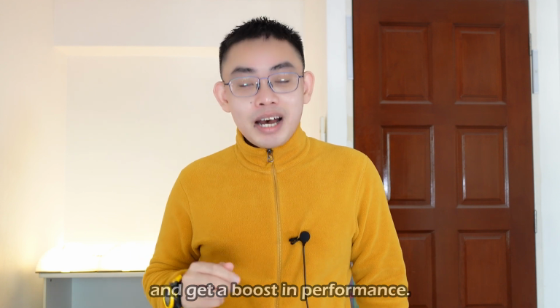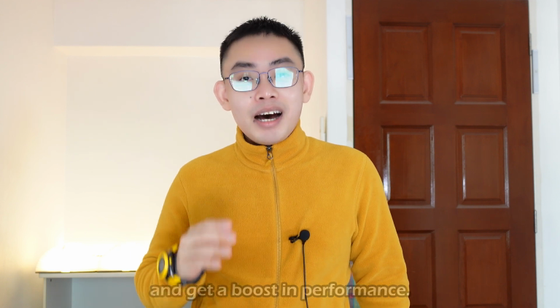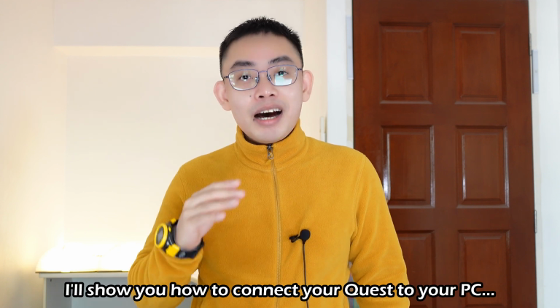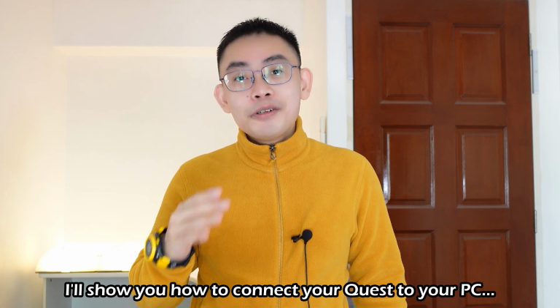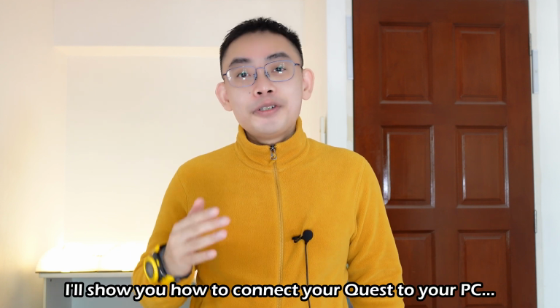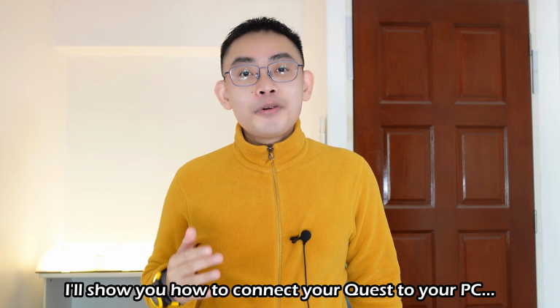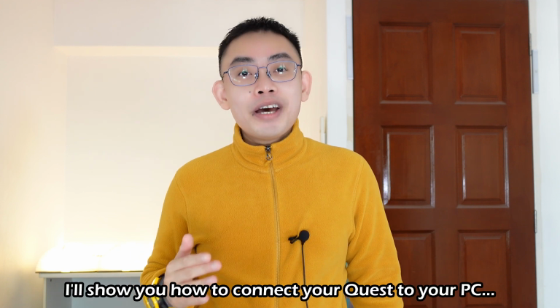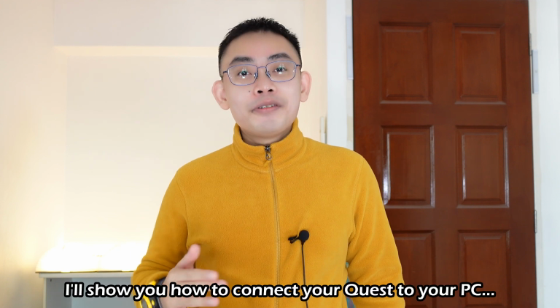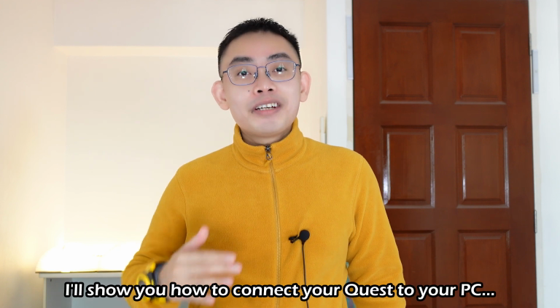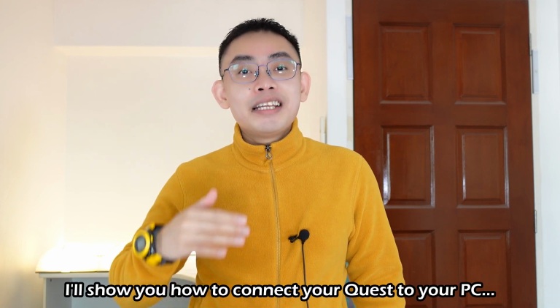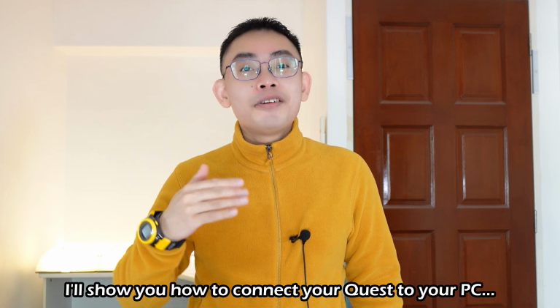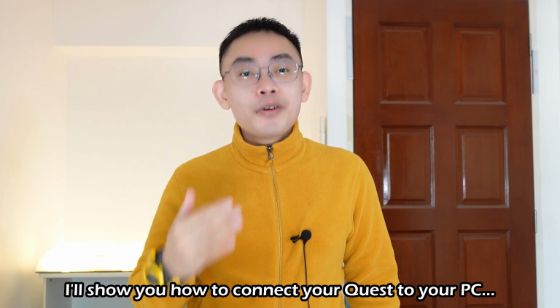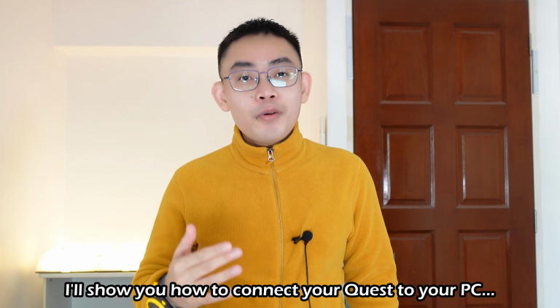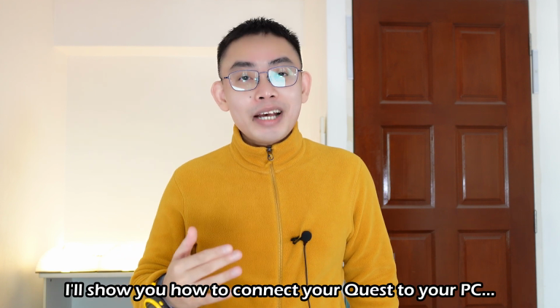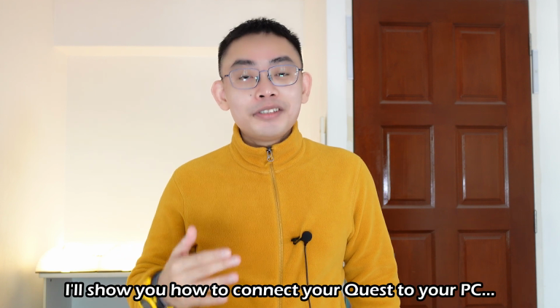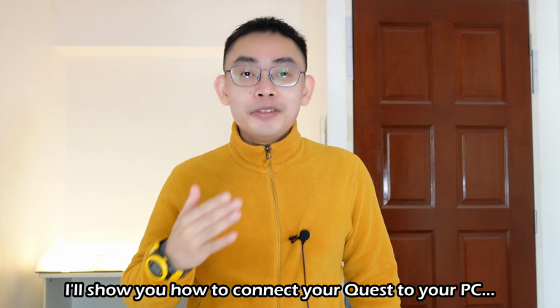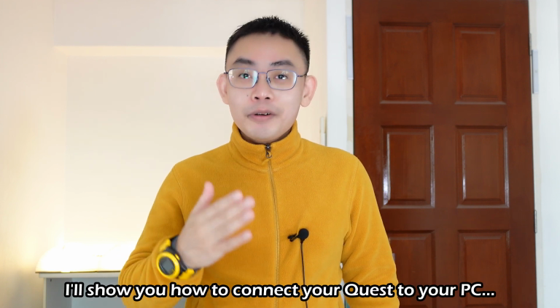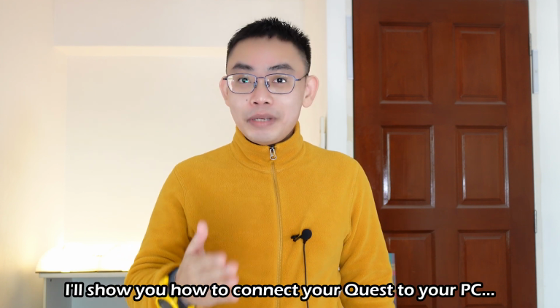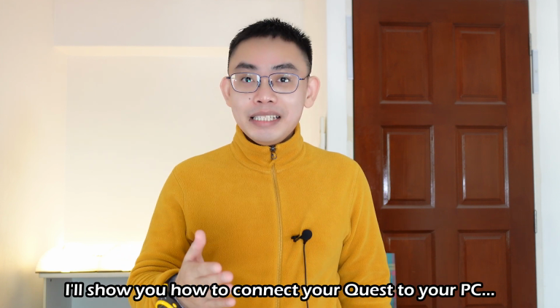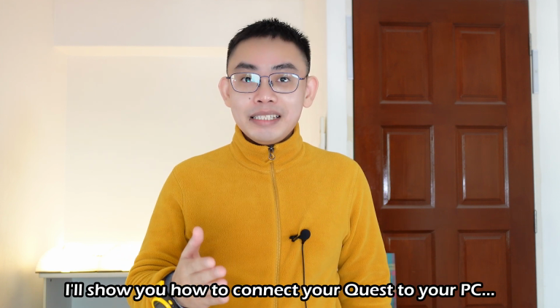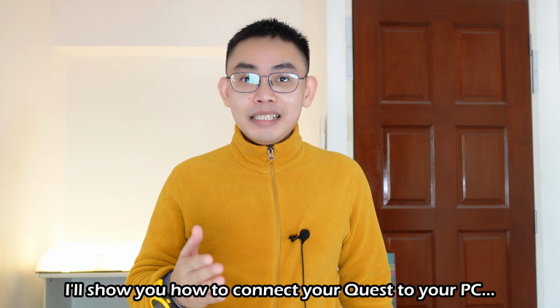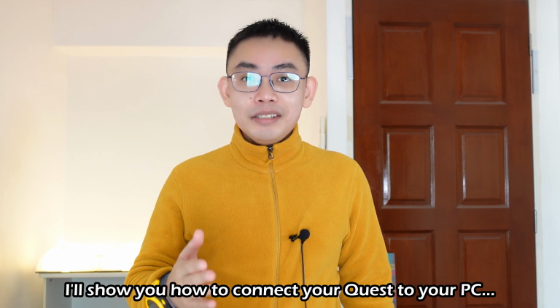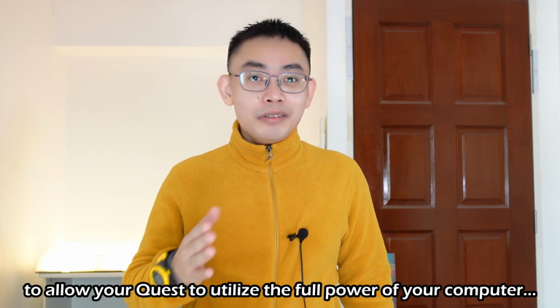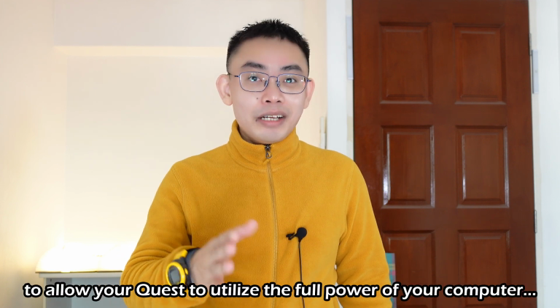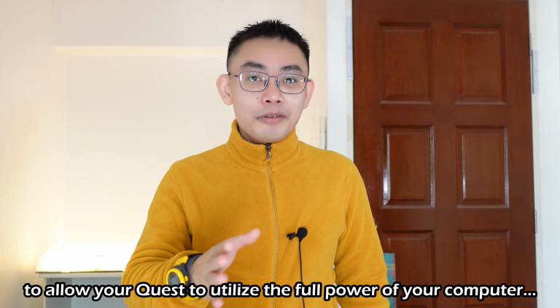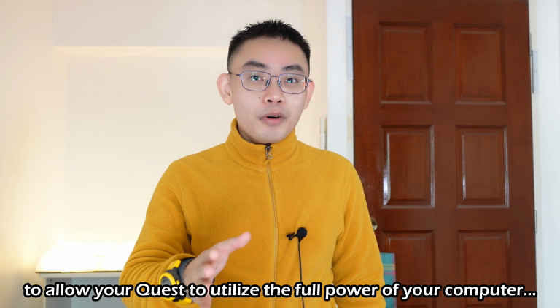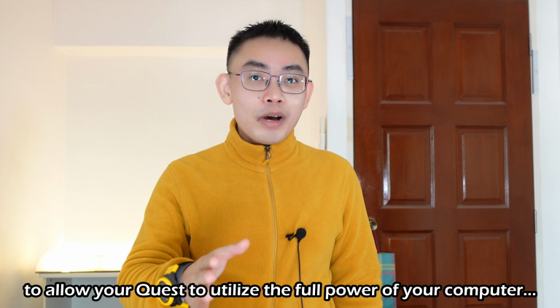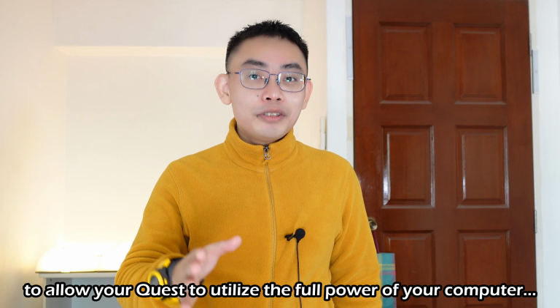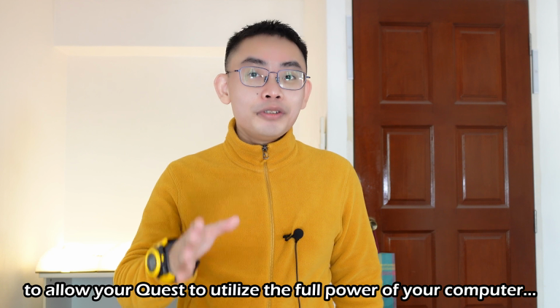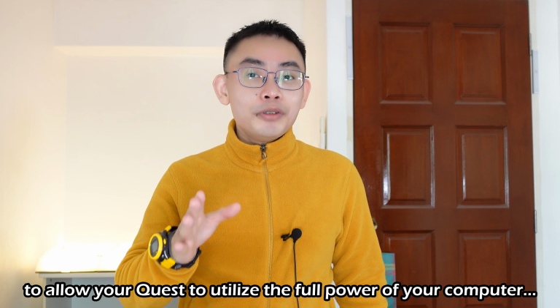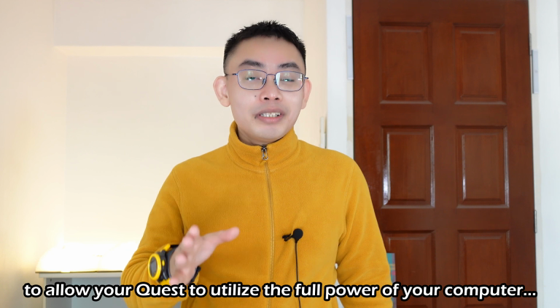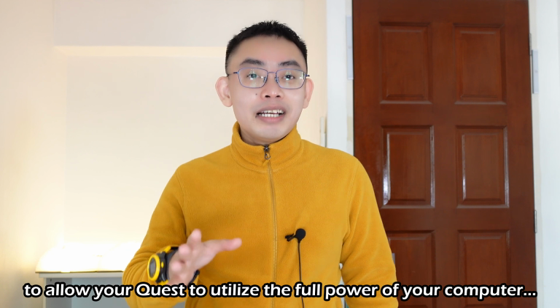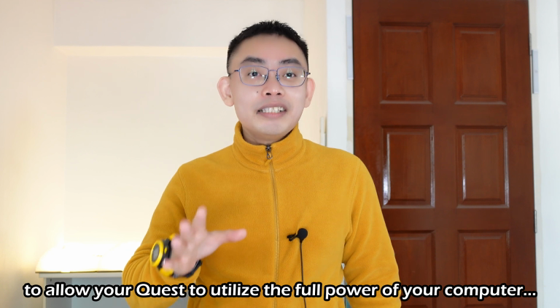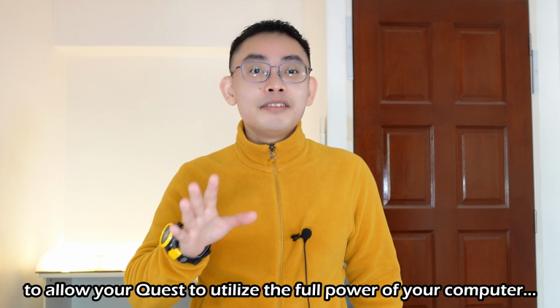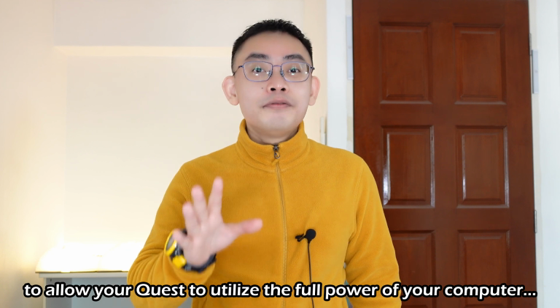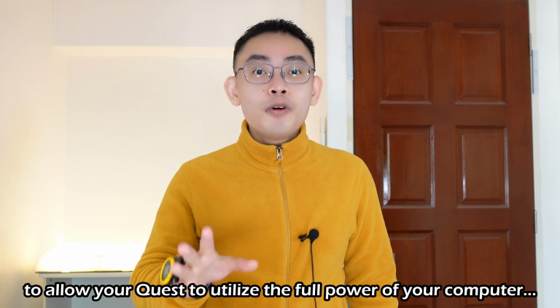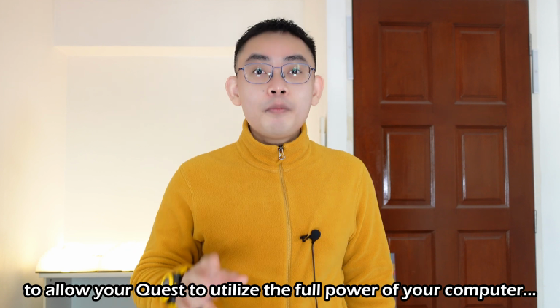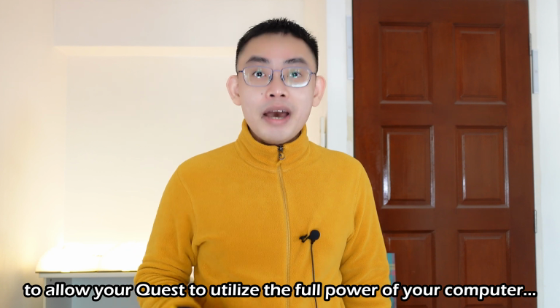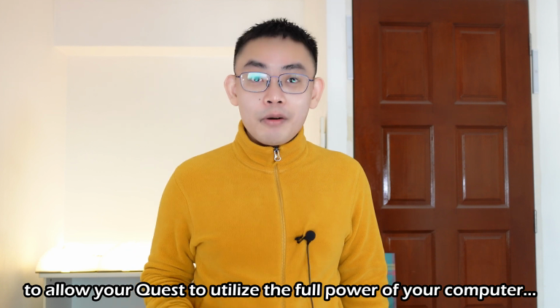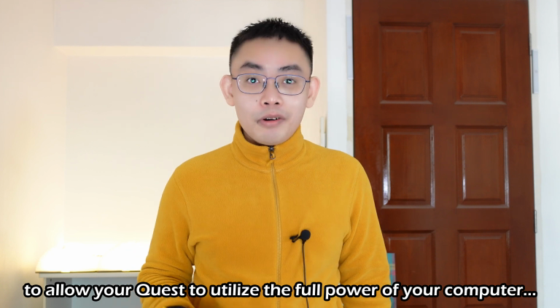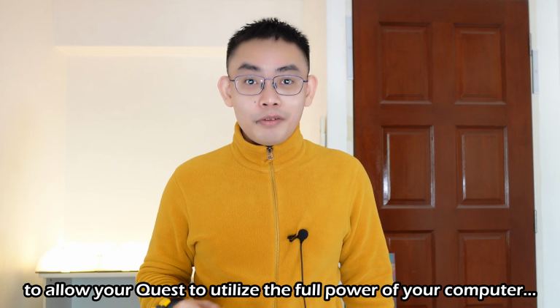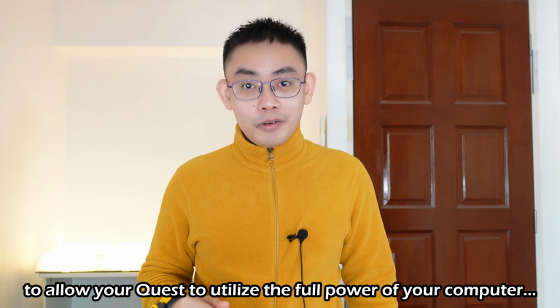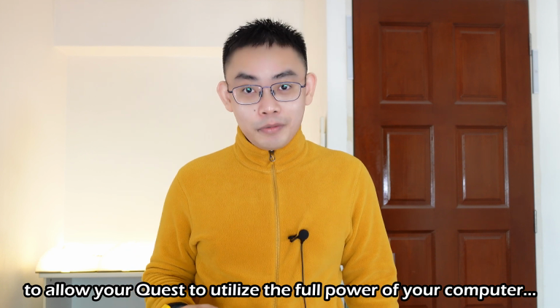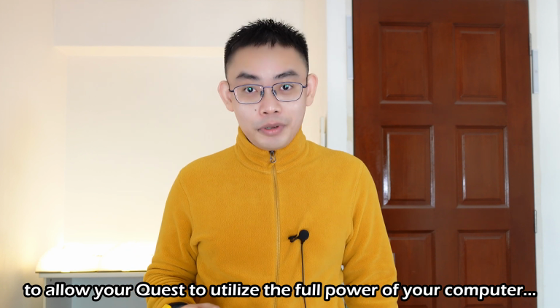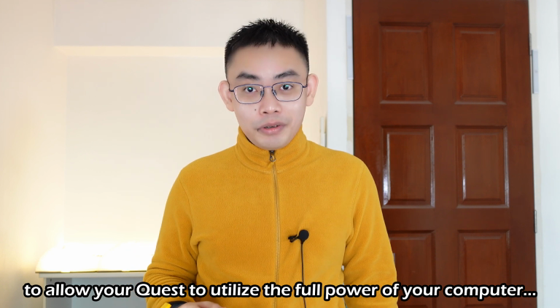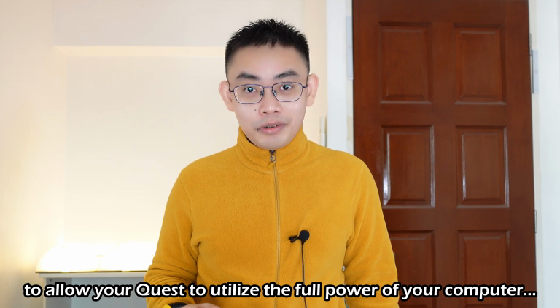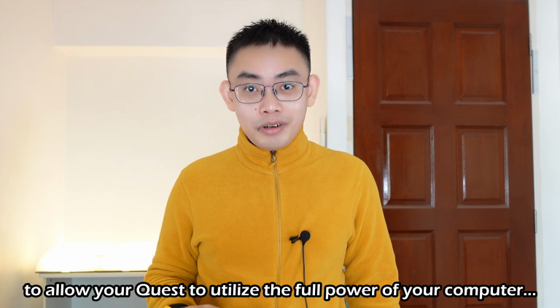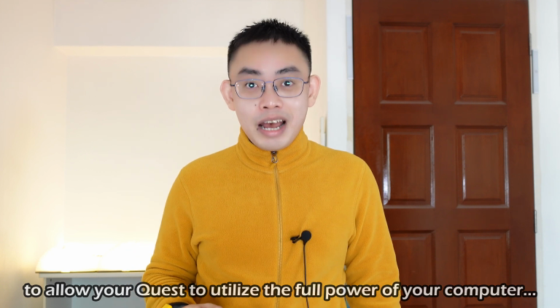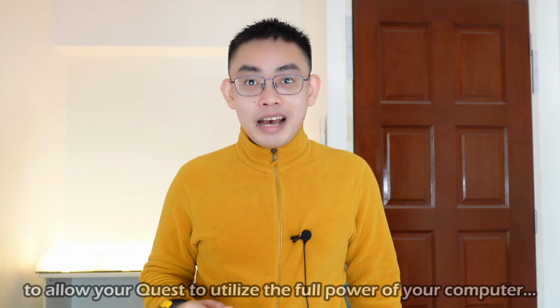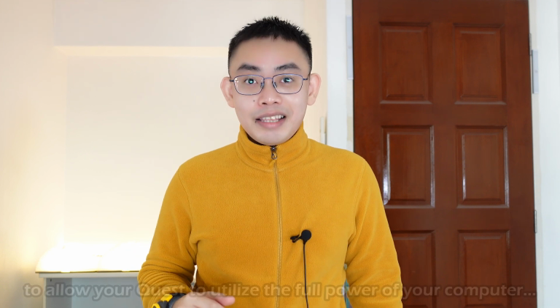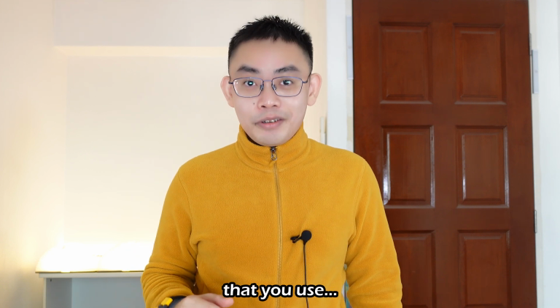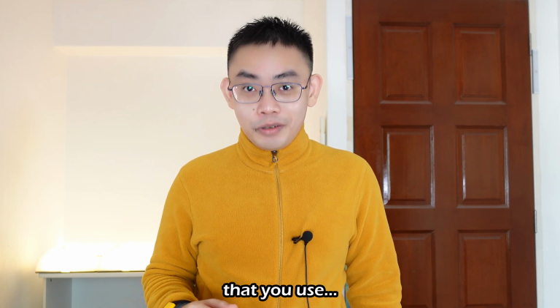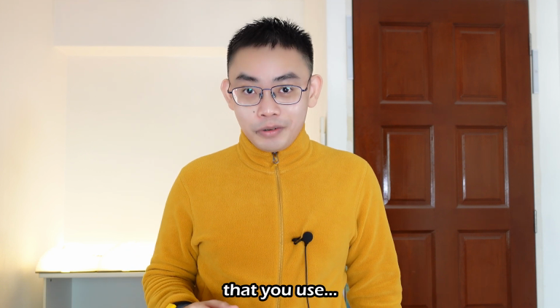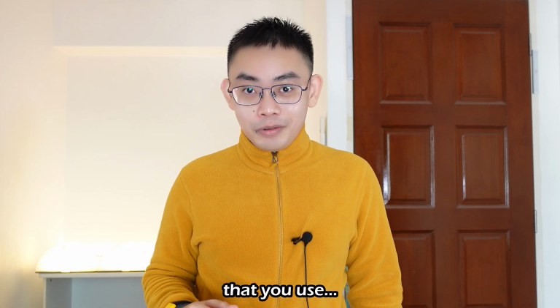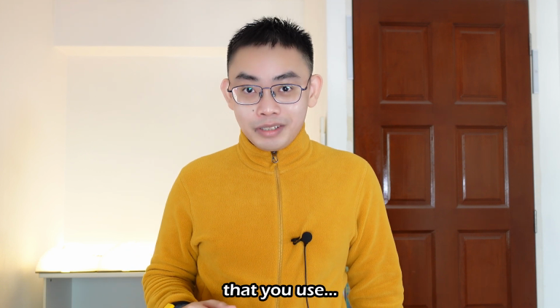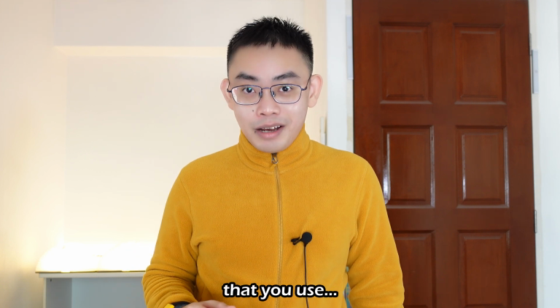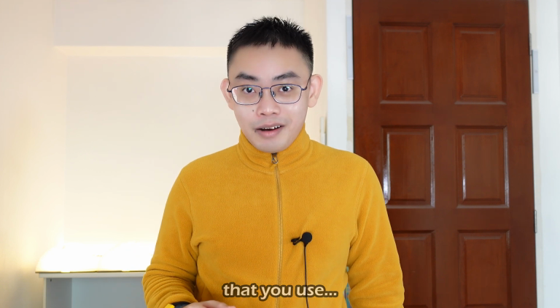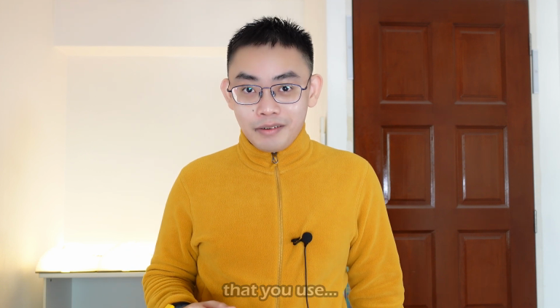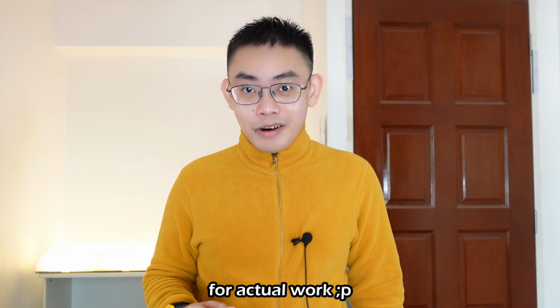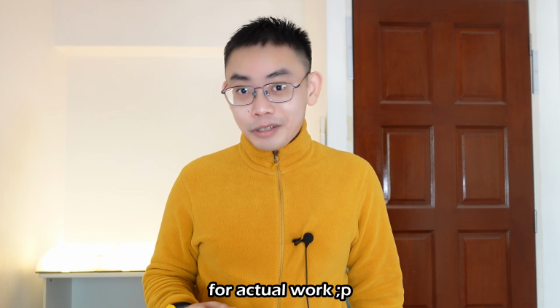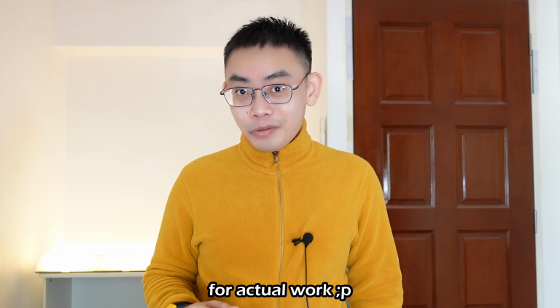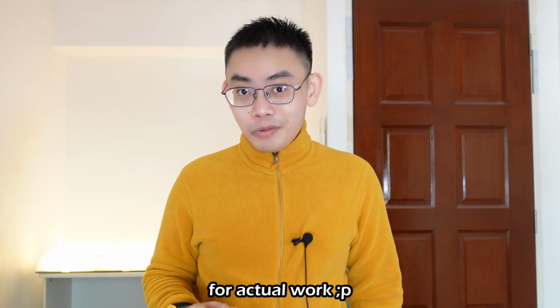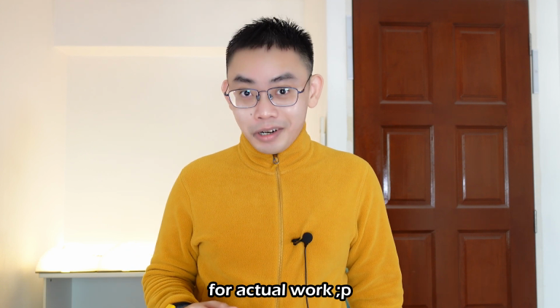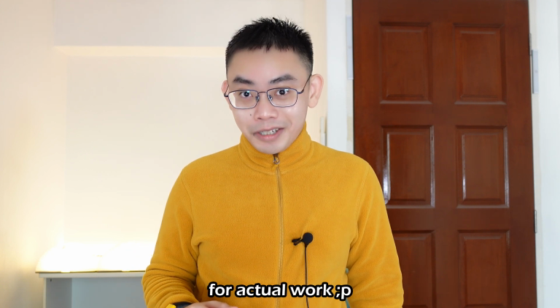I'll show you how to connect your Quest to your PC to allow your Quest to utilize the full power of your computer that you use for actual work.